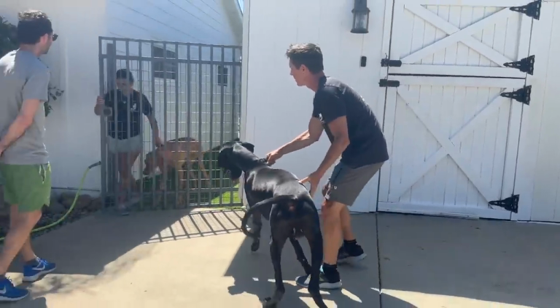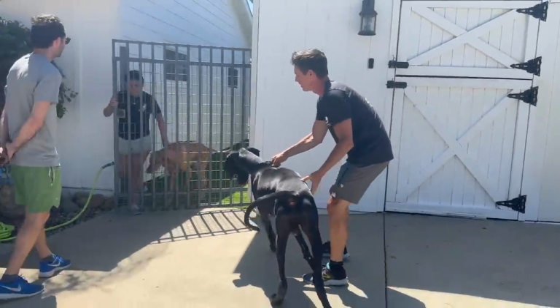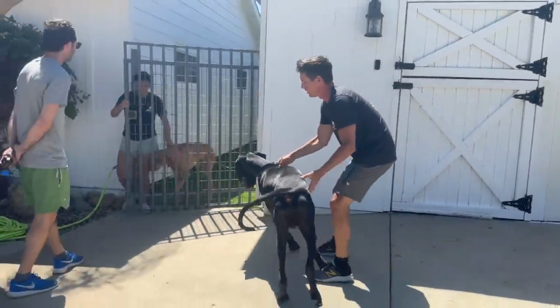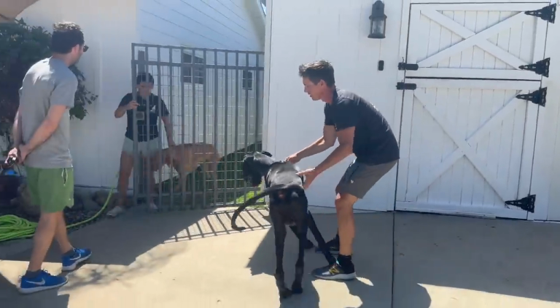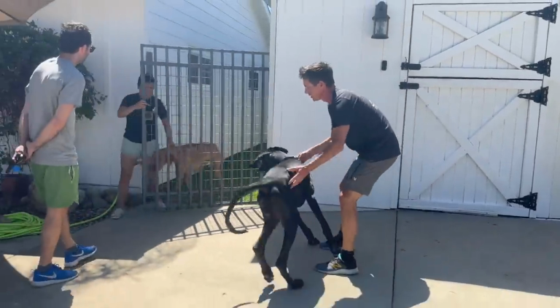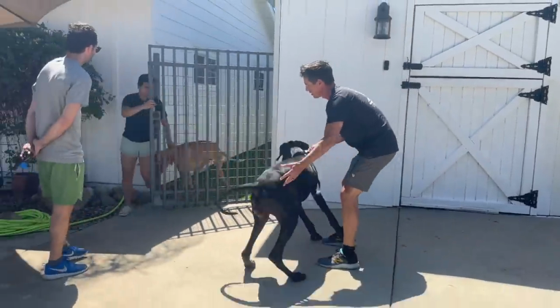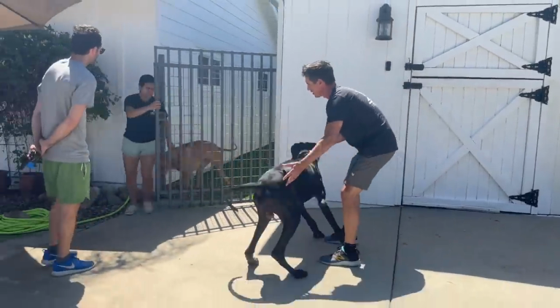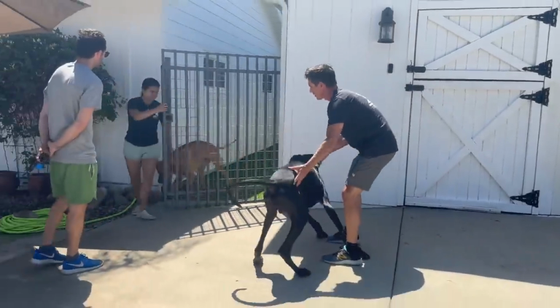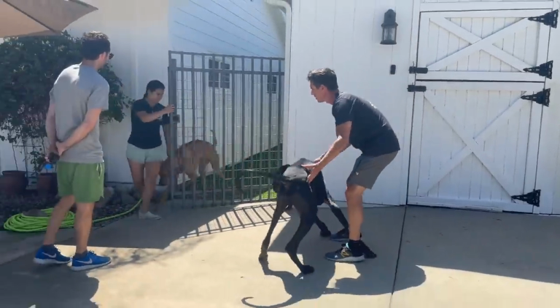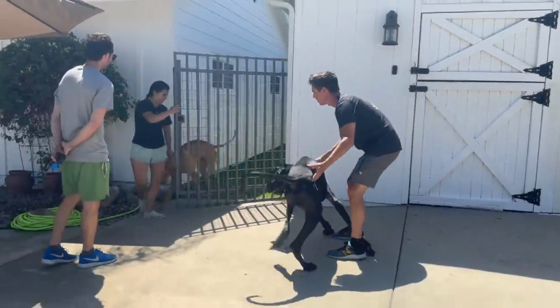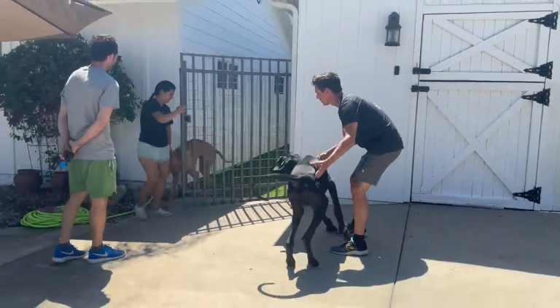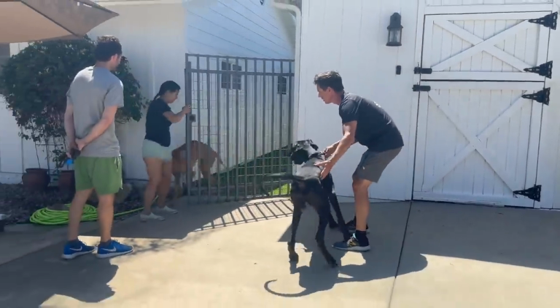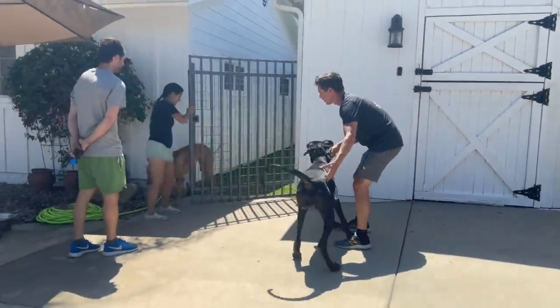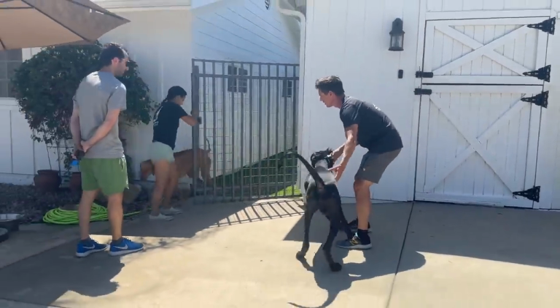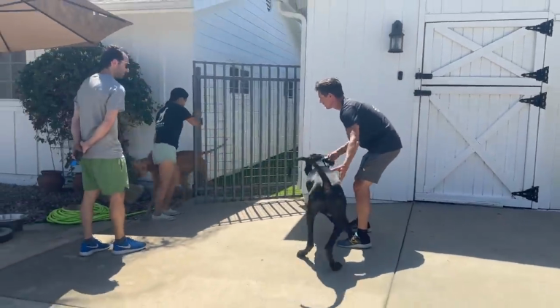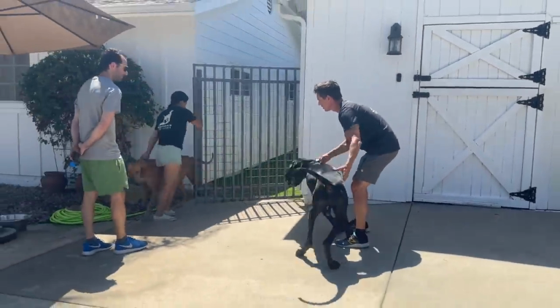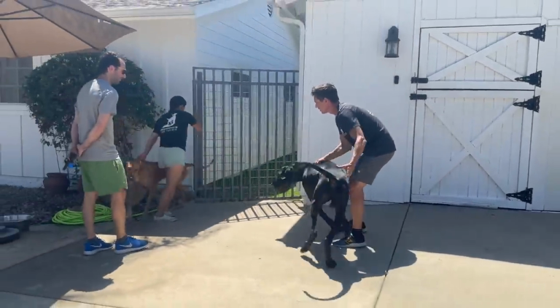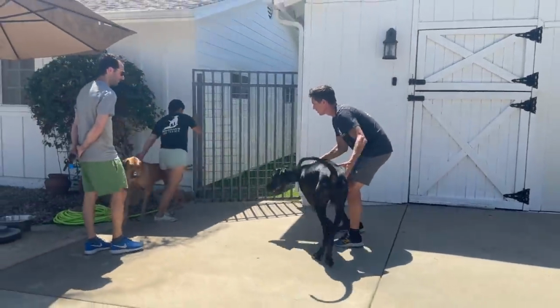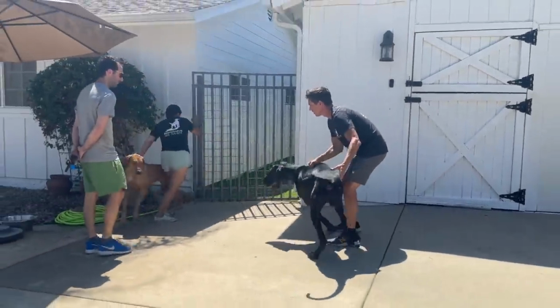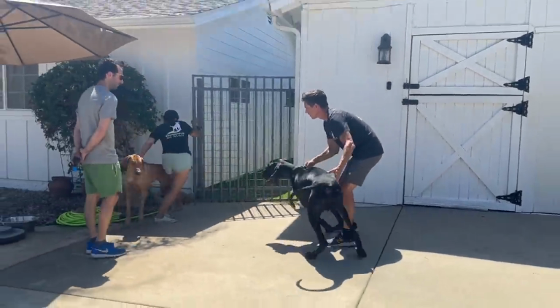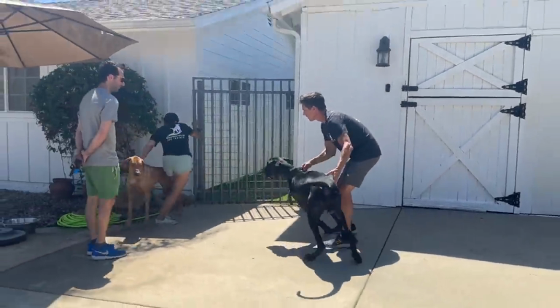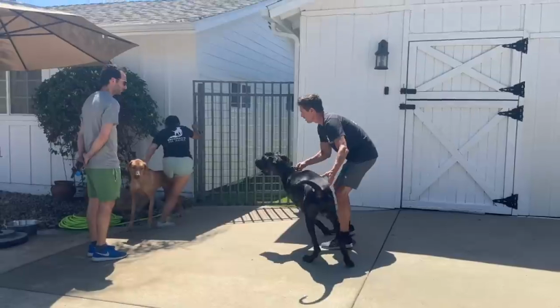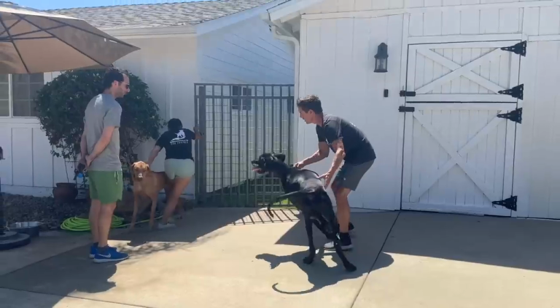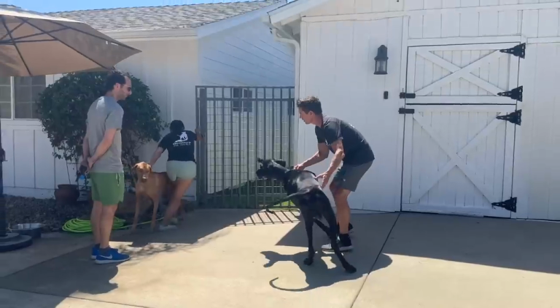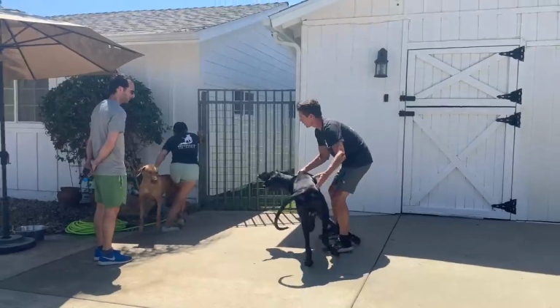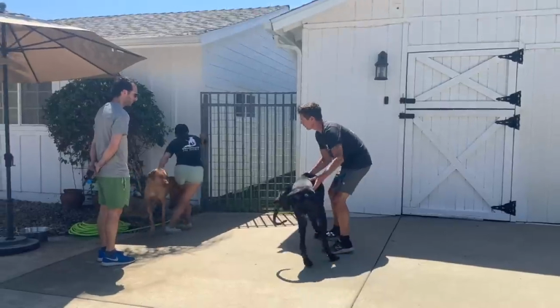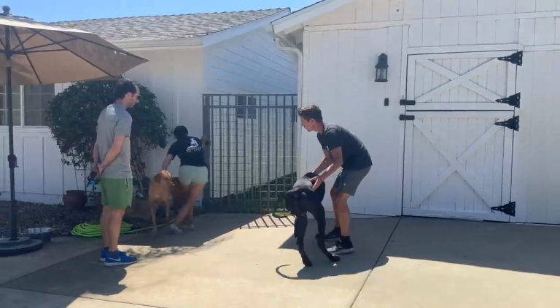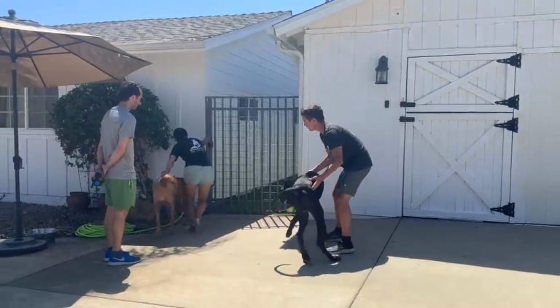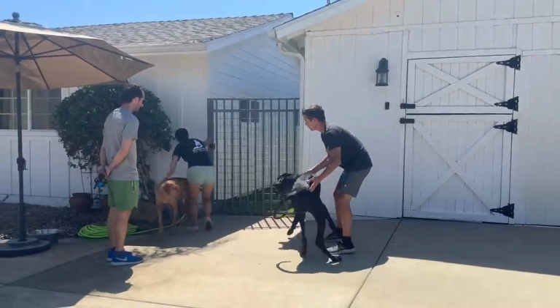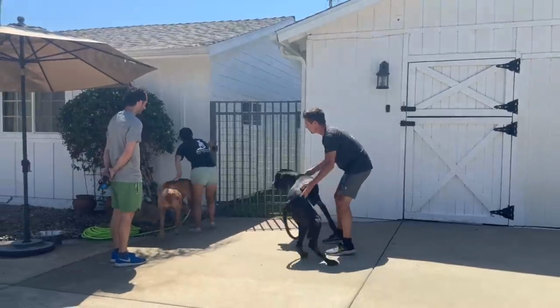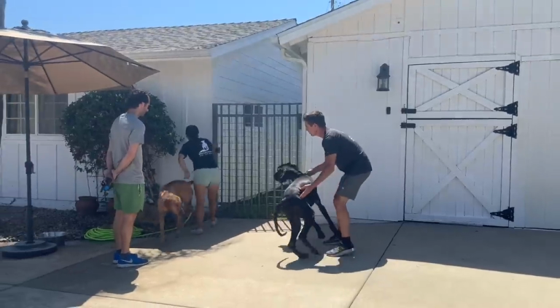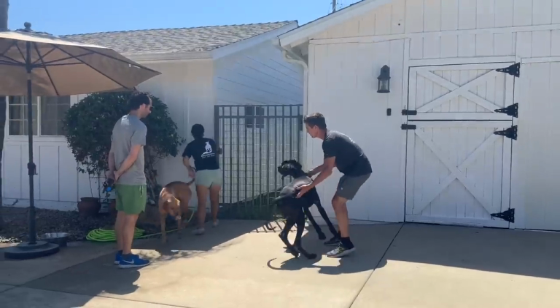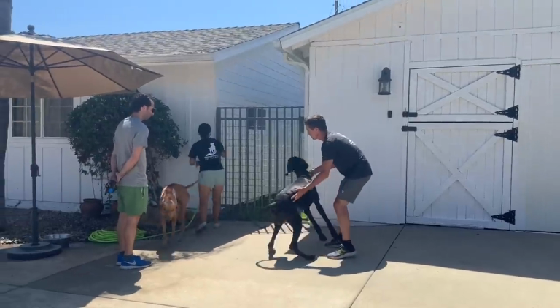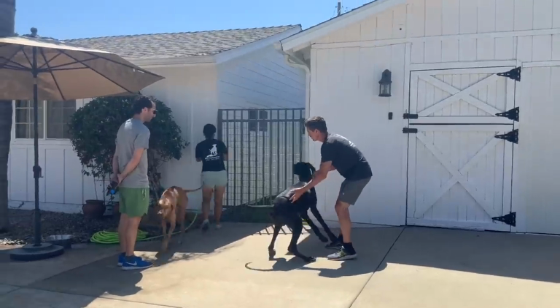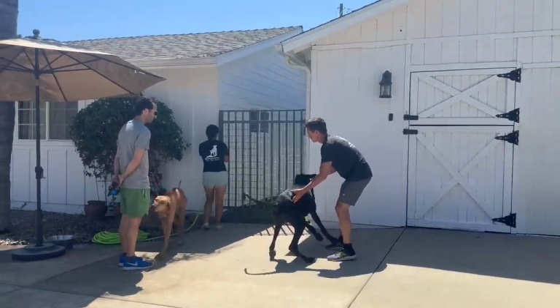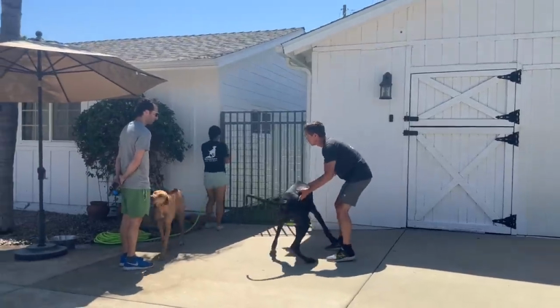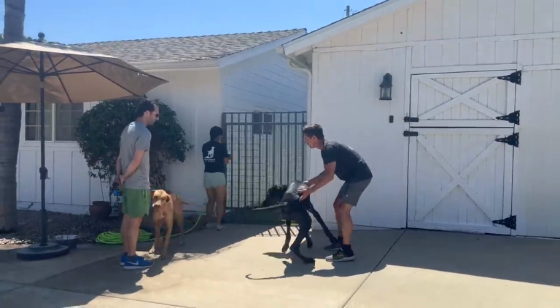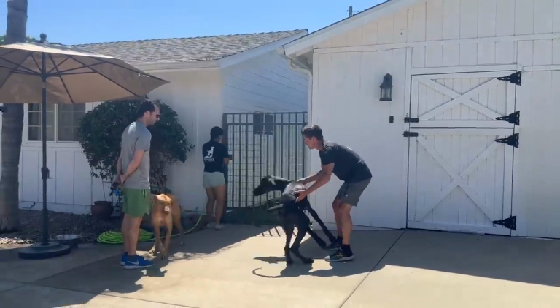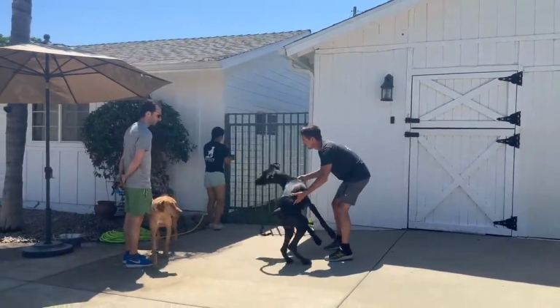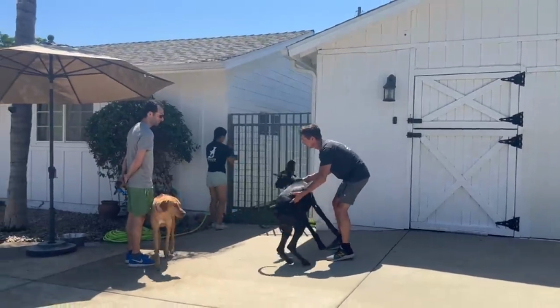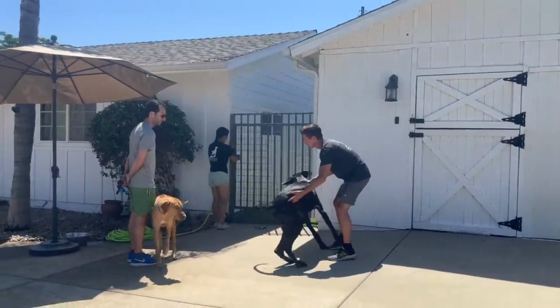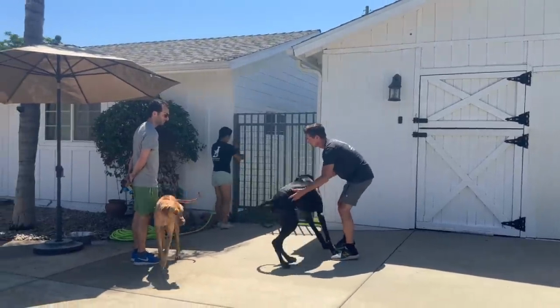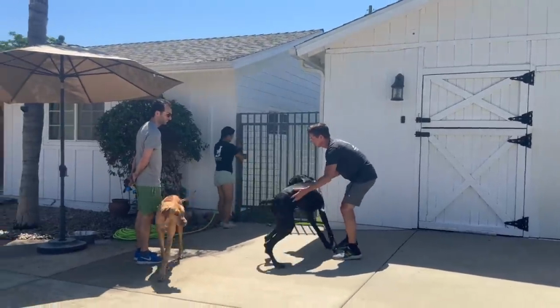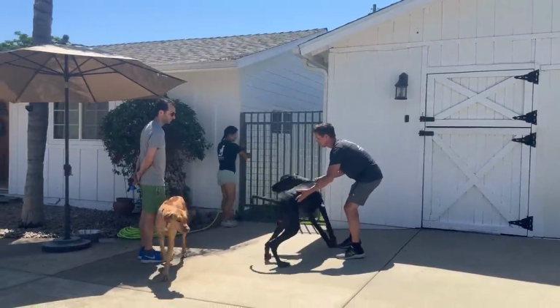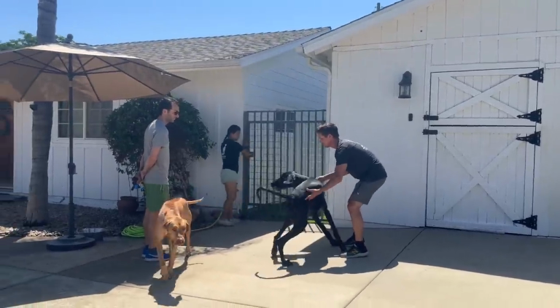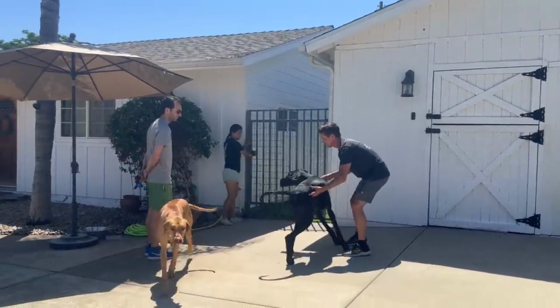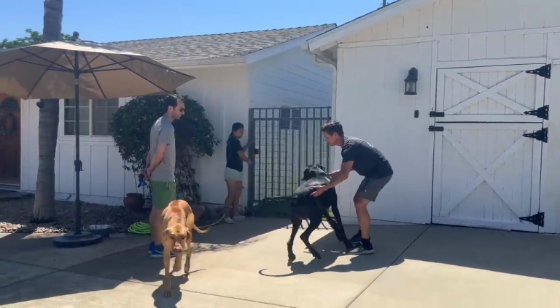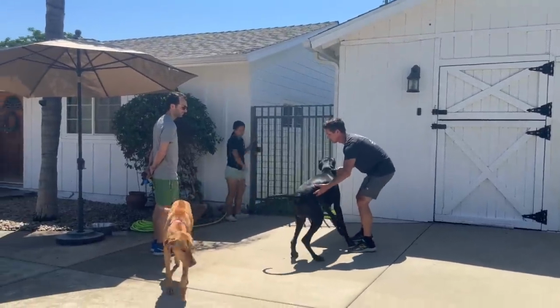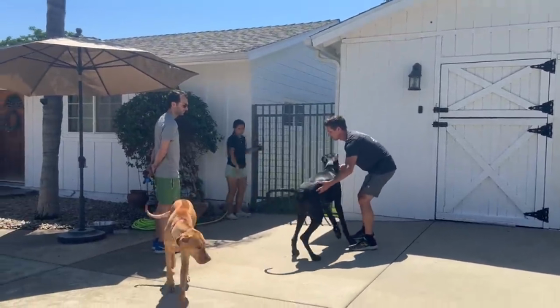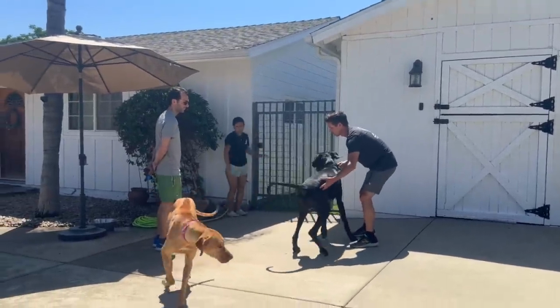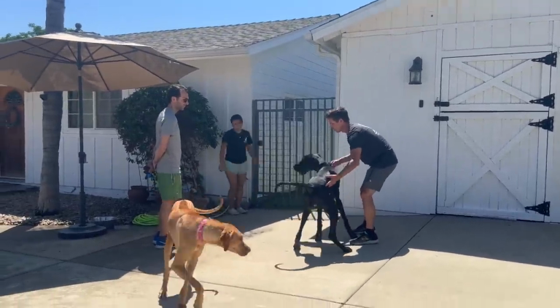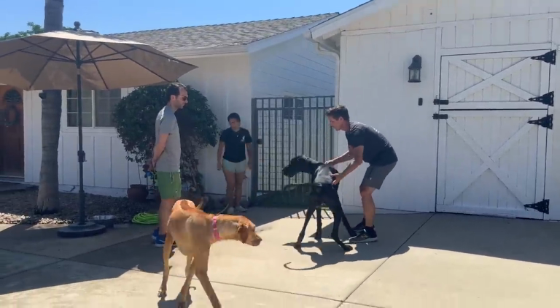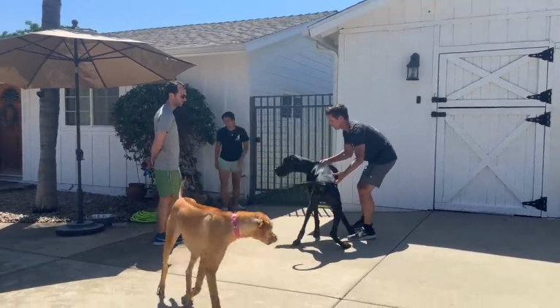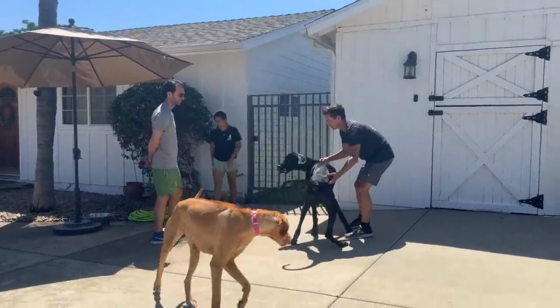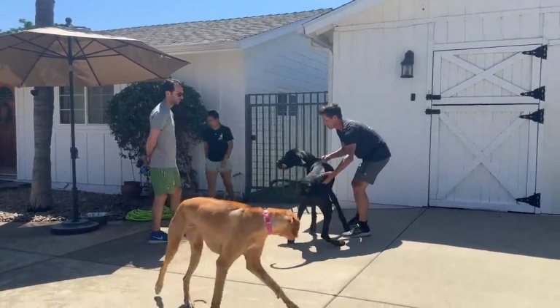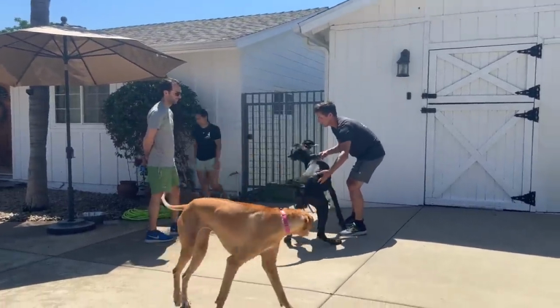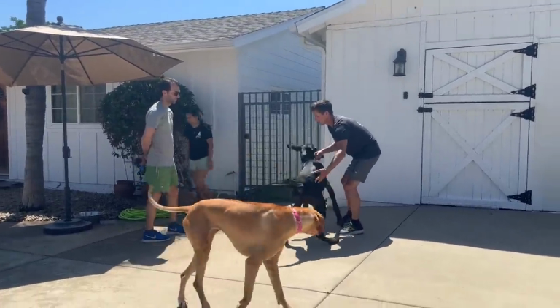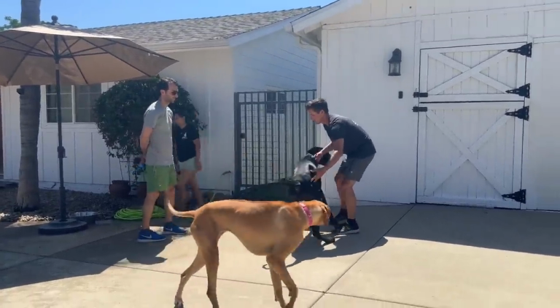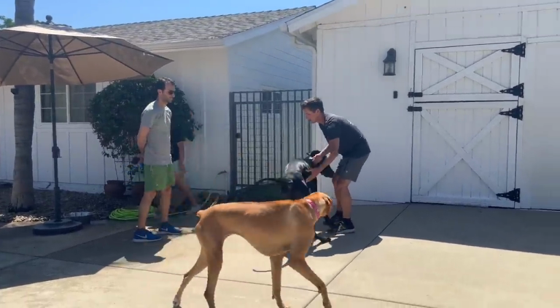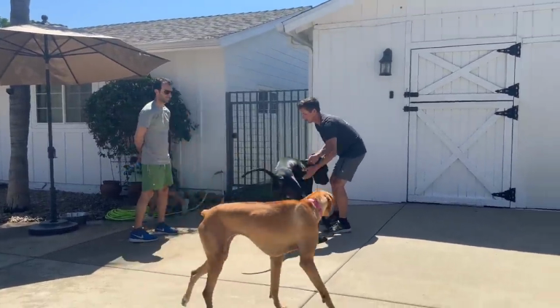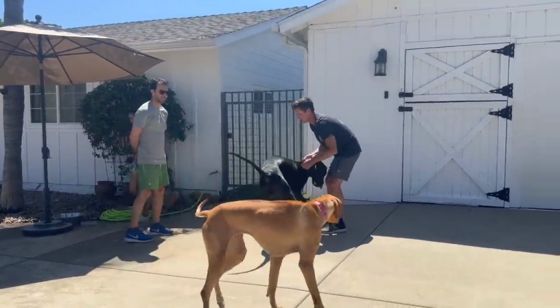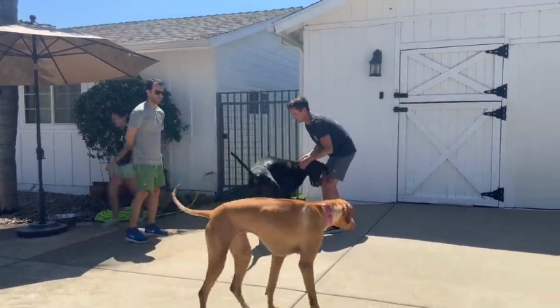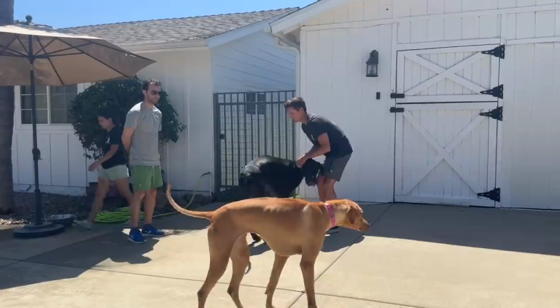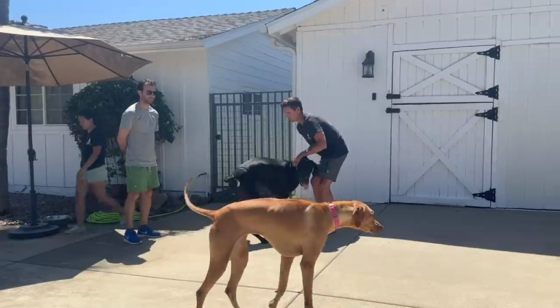Pulling is a giant problem. Watch what I'm doing right here. You're gonna see four different dogs and how I deal with pulling. Look at my left hand — I'm taking the power away.